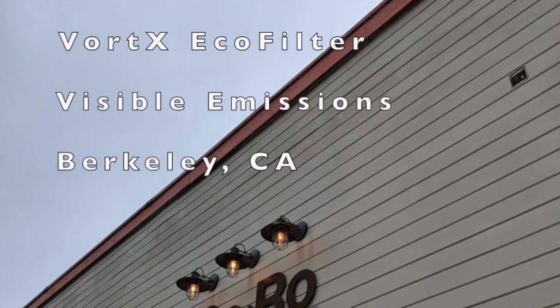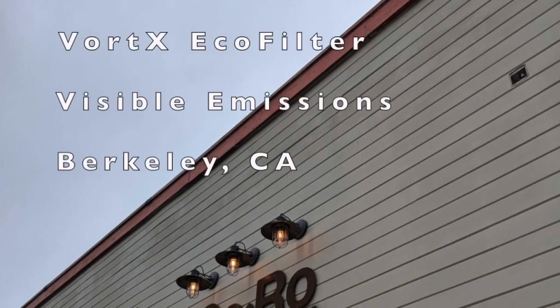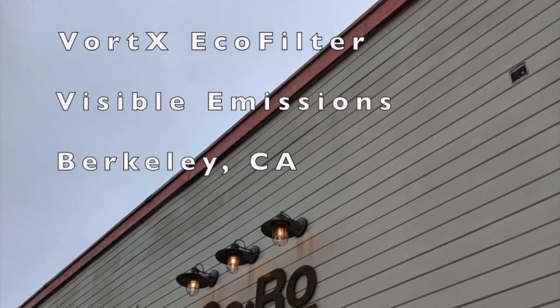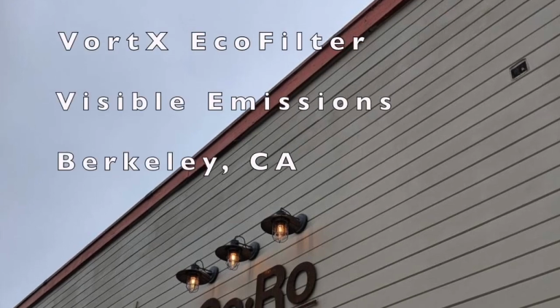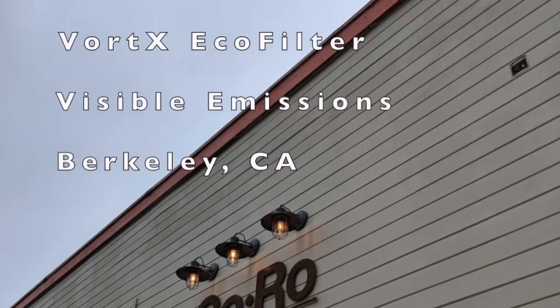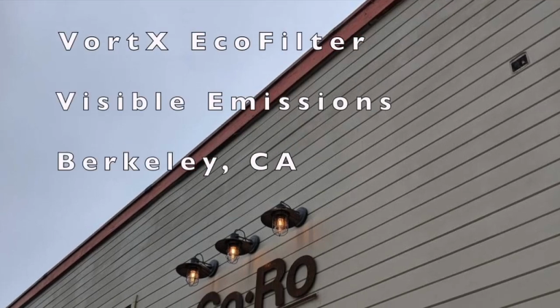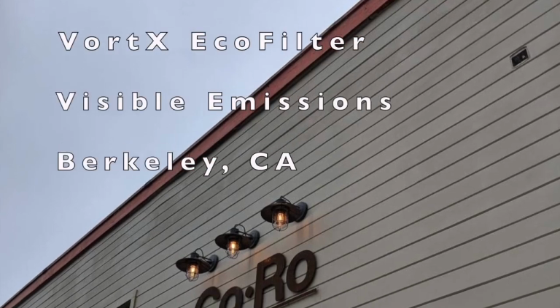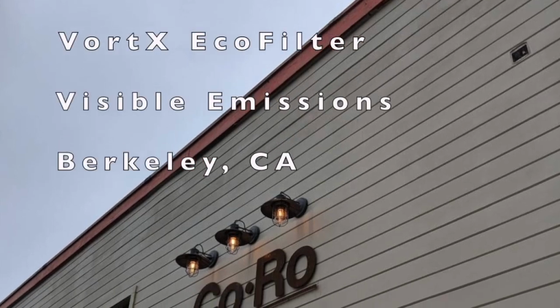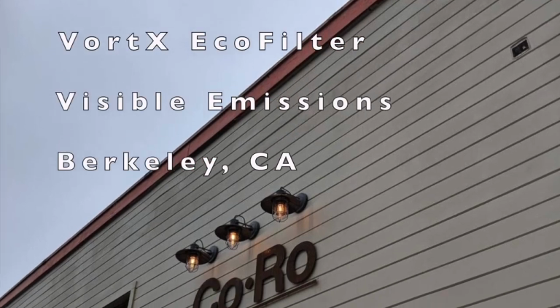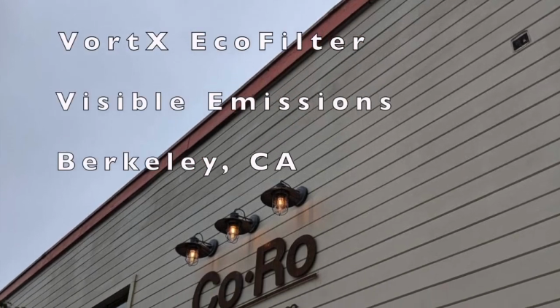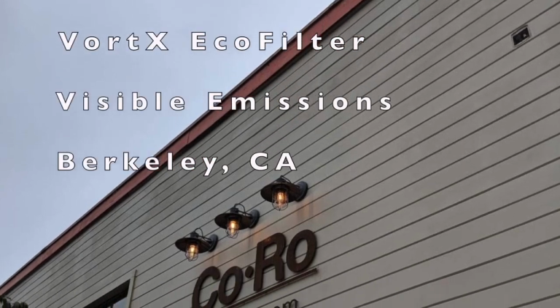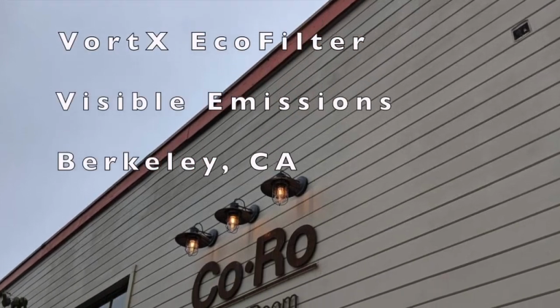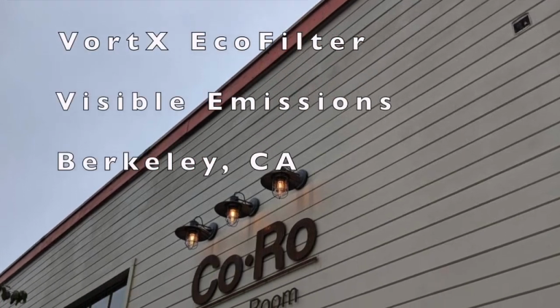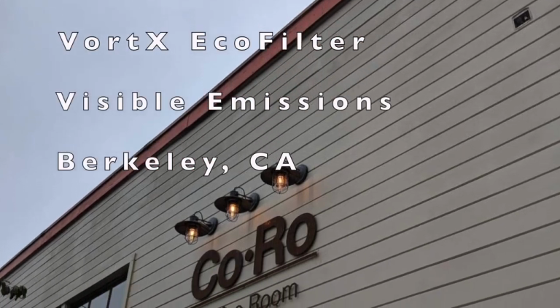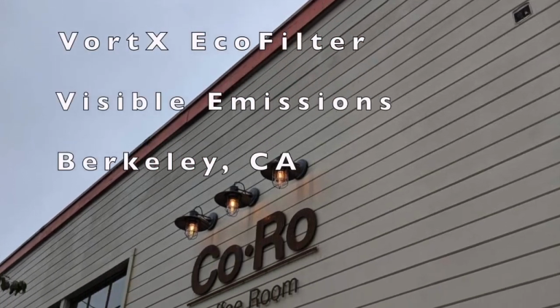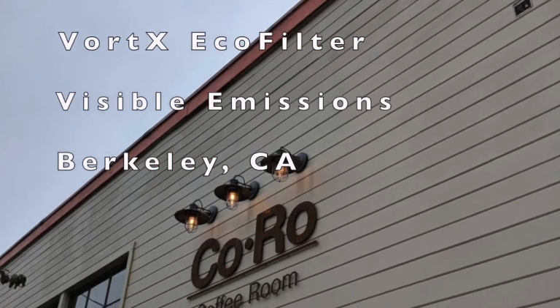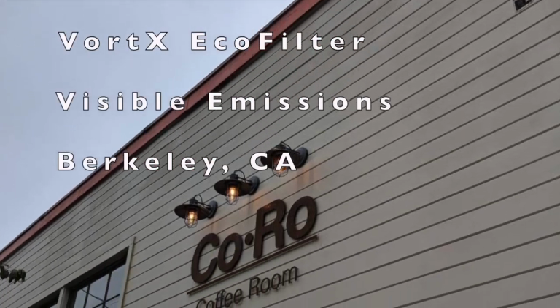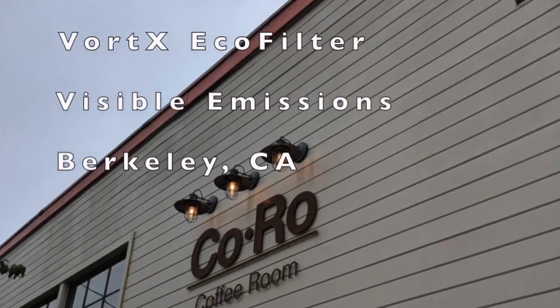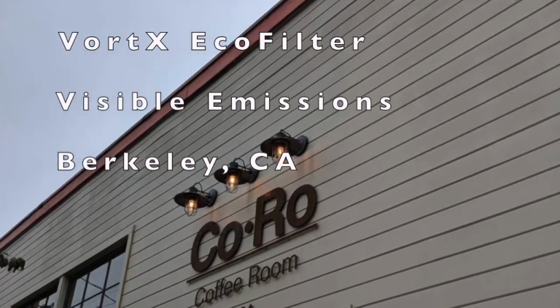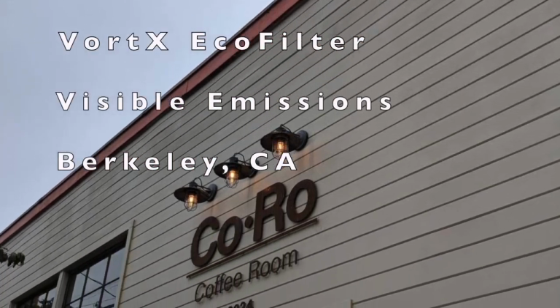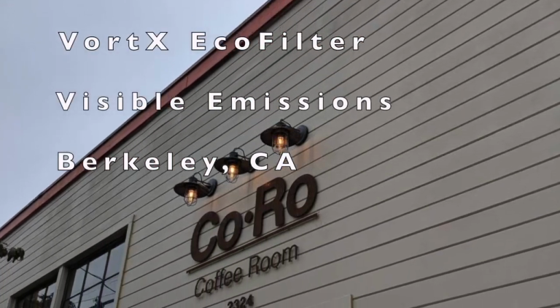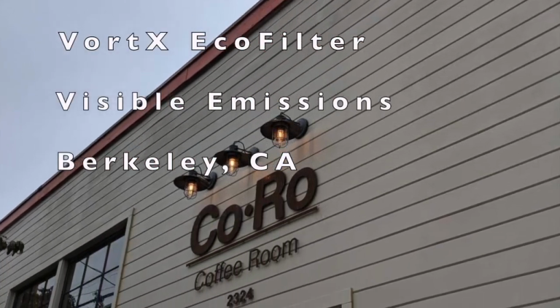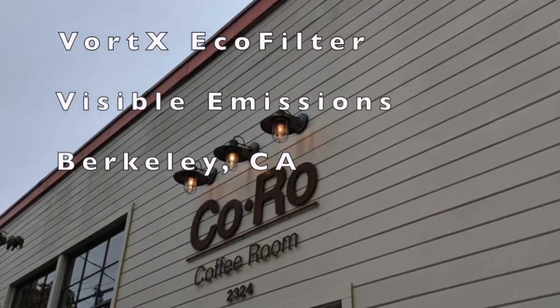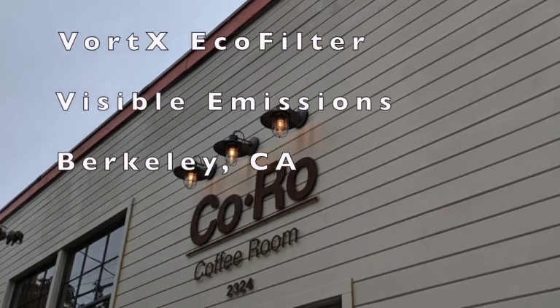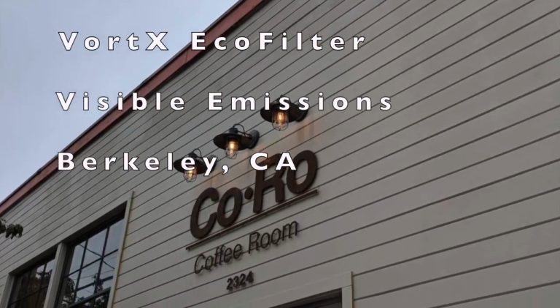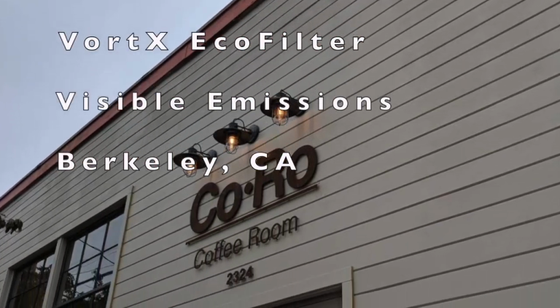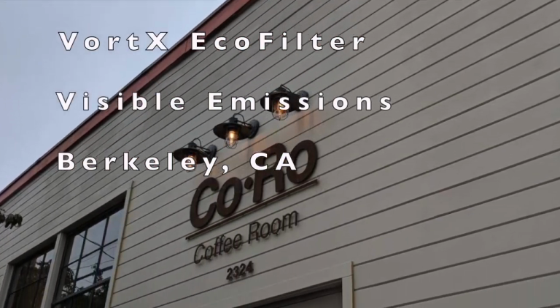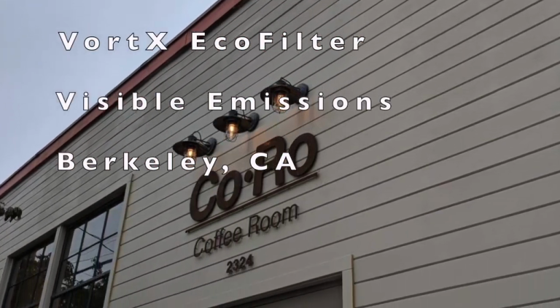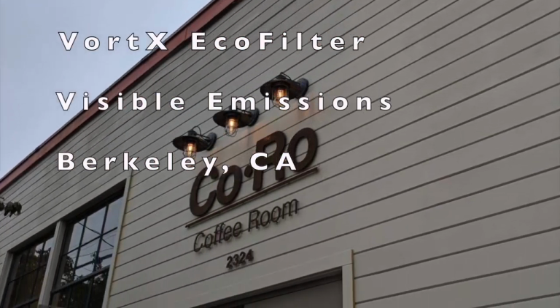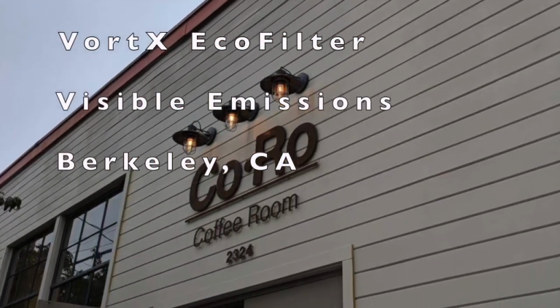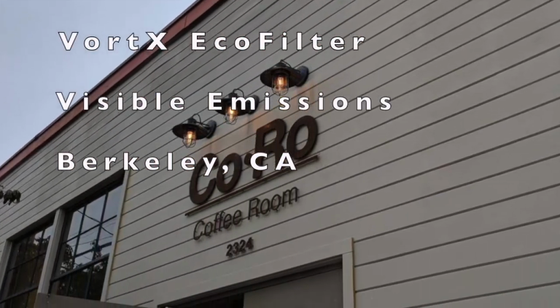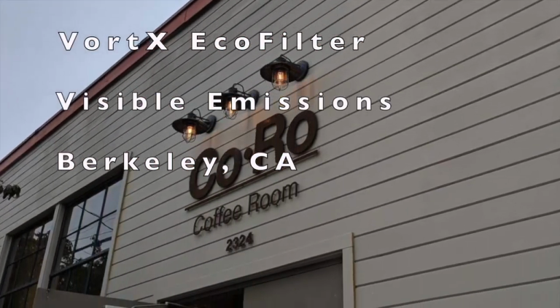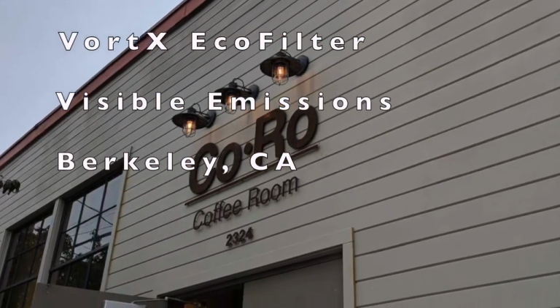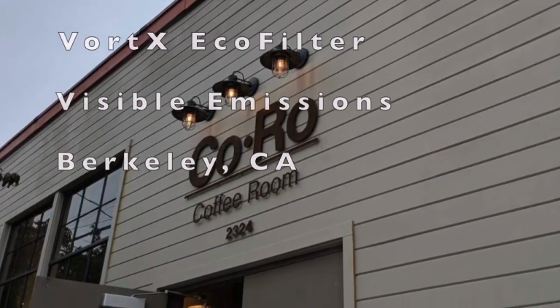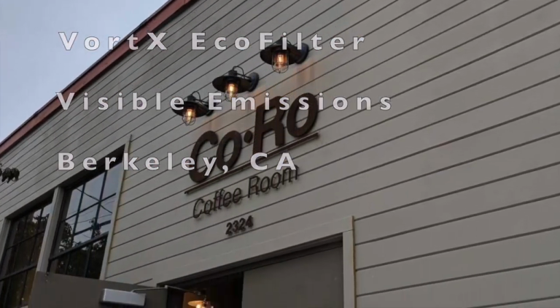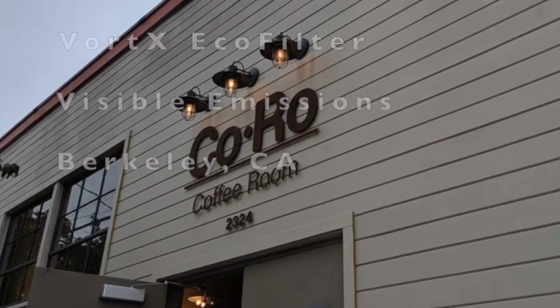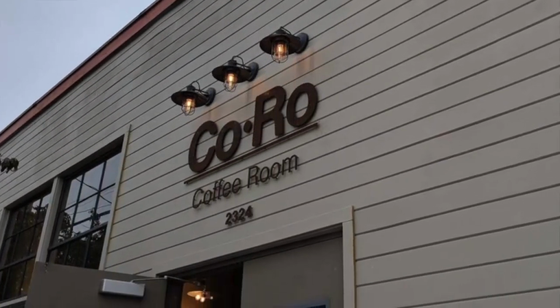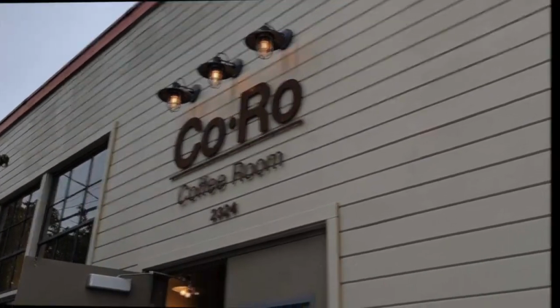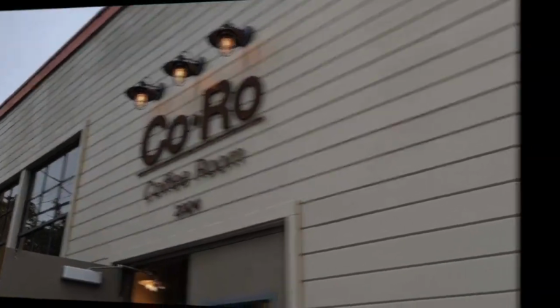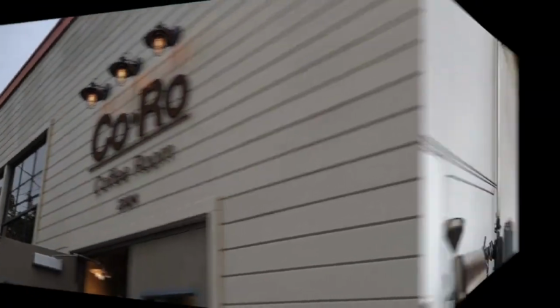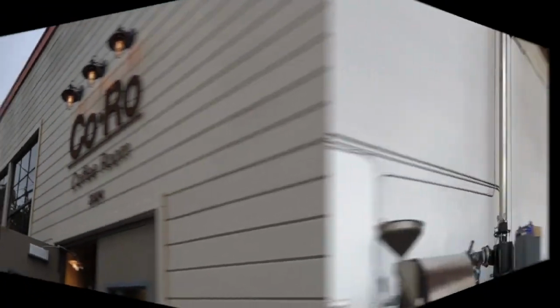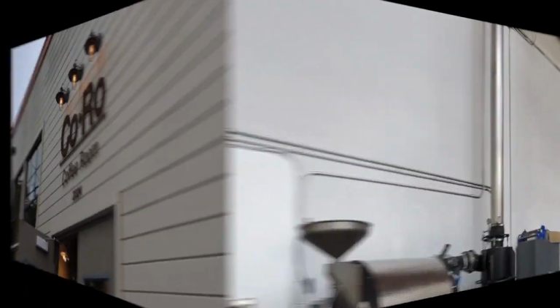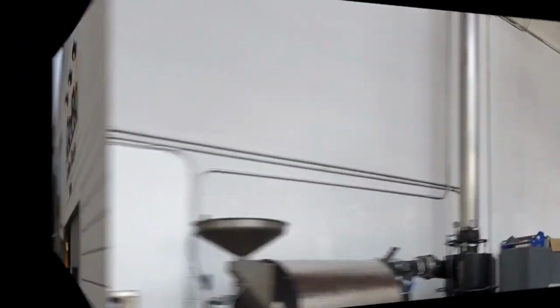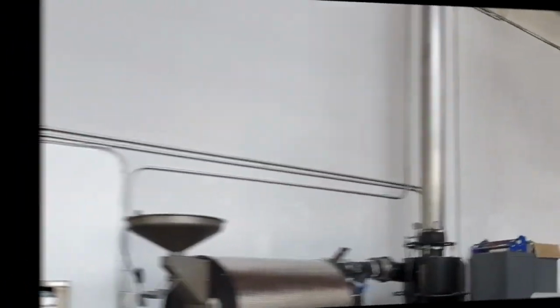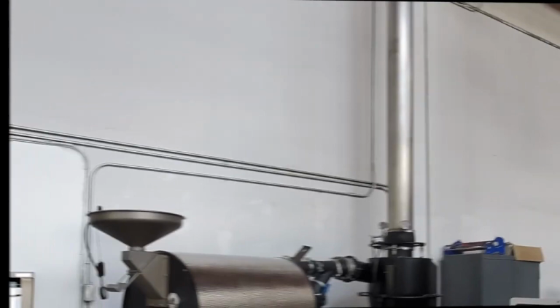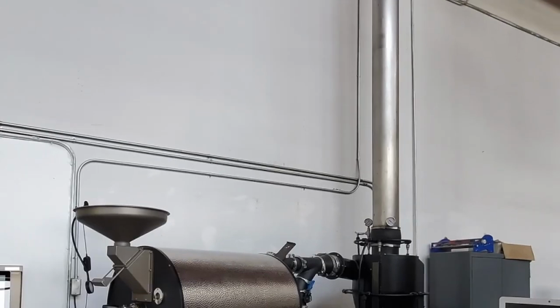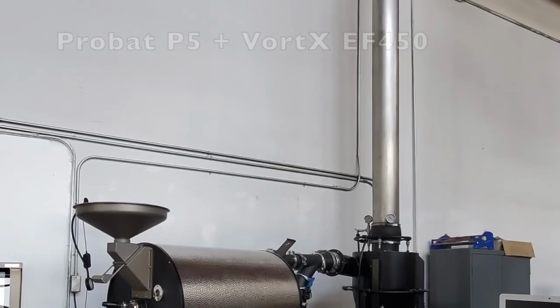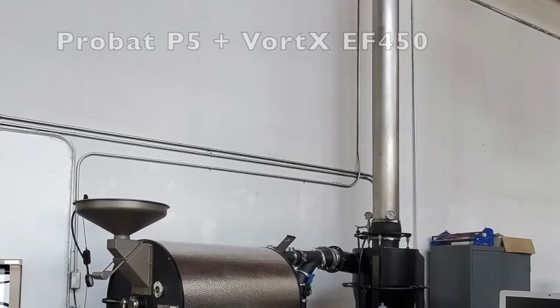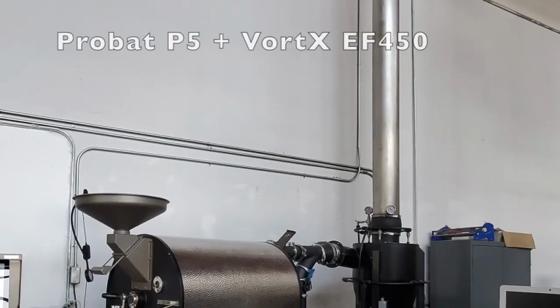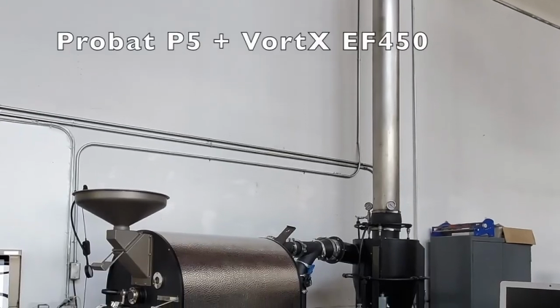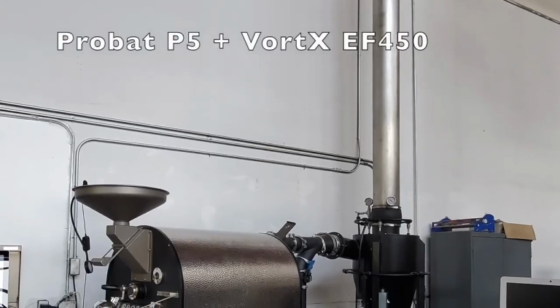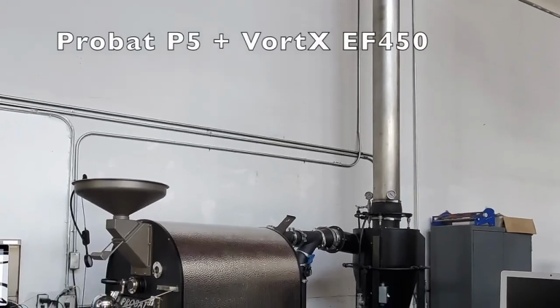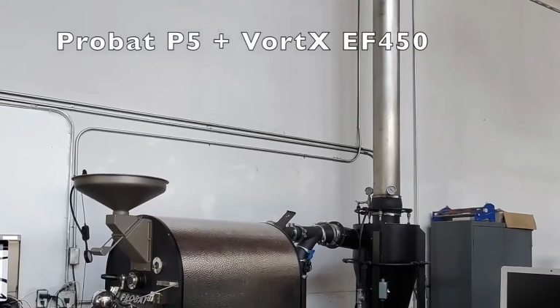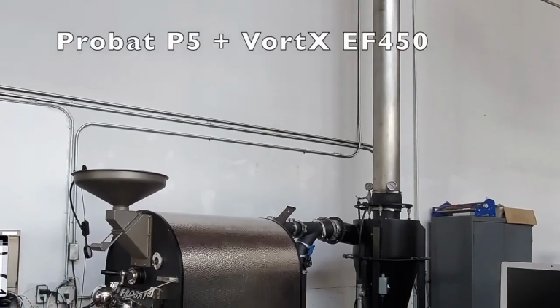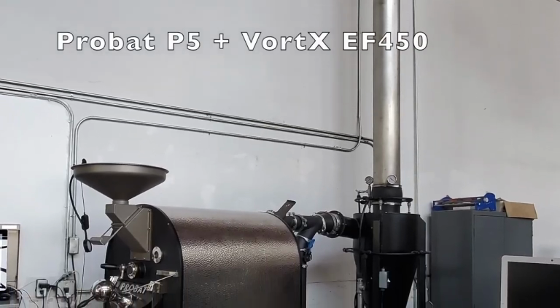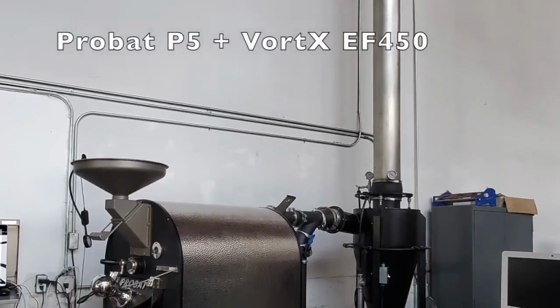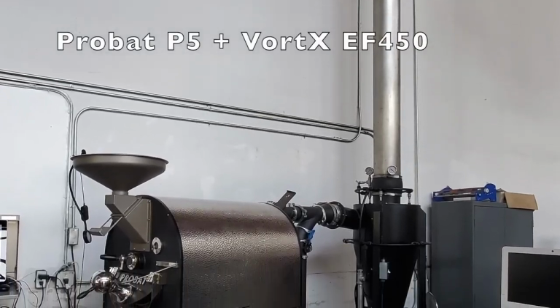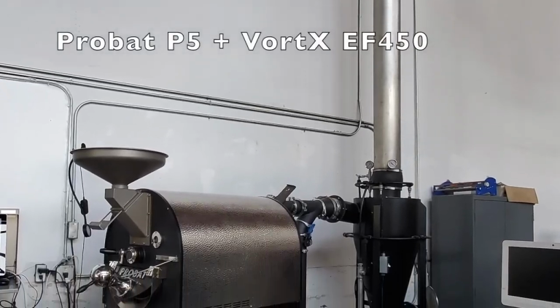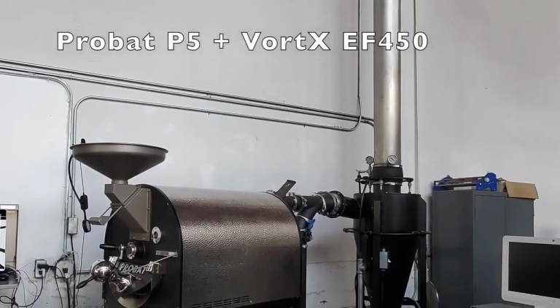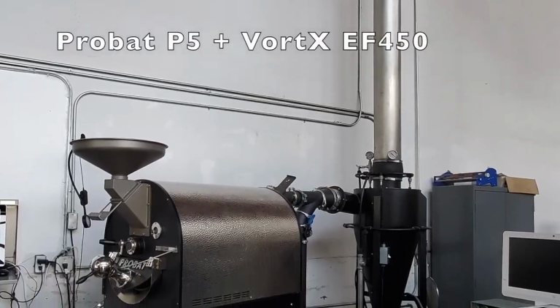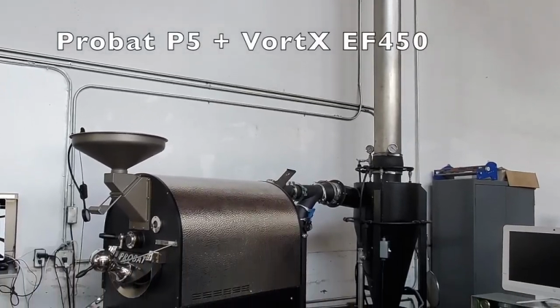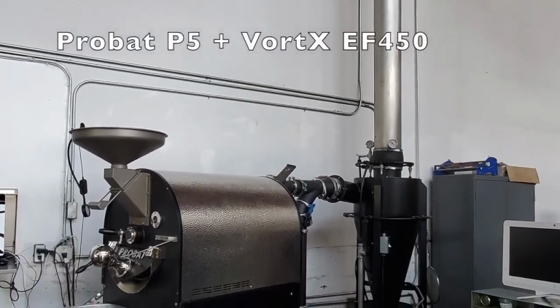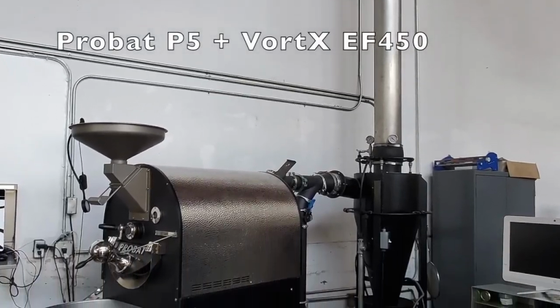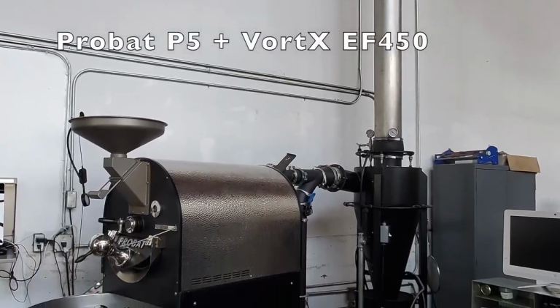Hi, today we're at Koro in Berkeley, California, recording visible emissions from their ProBat P5 and Vortex 450.